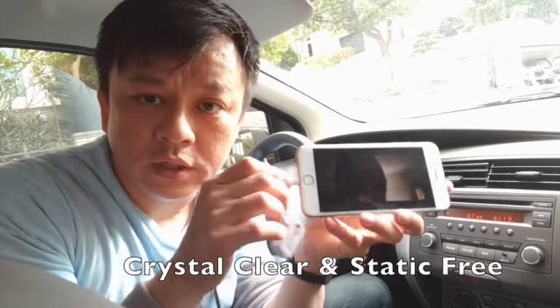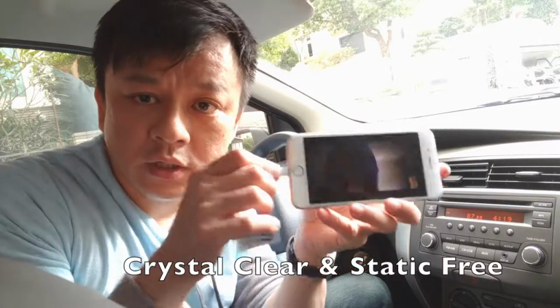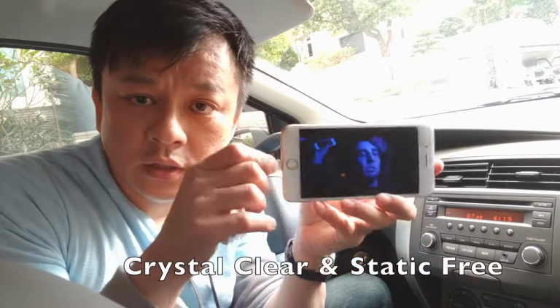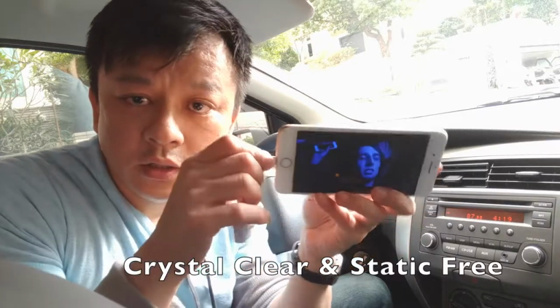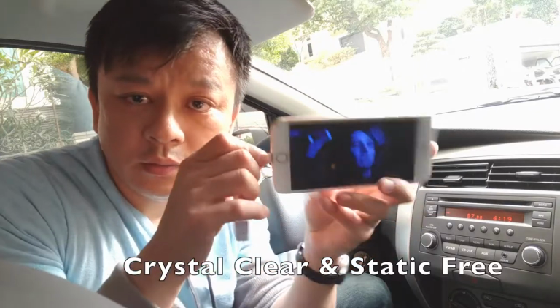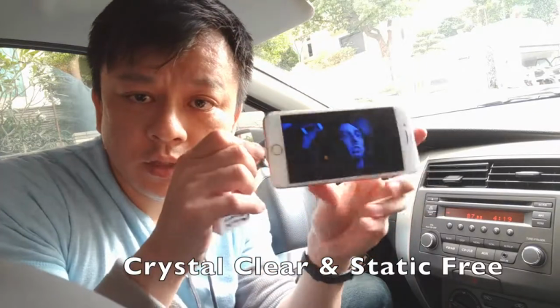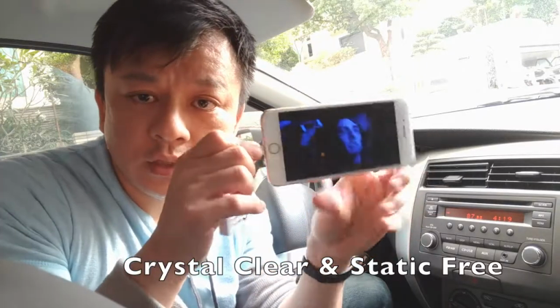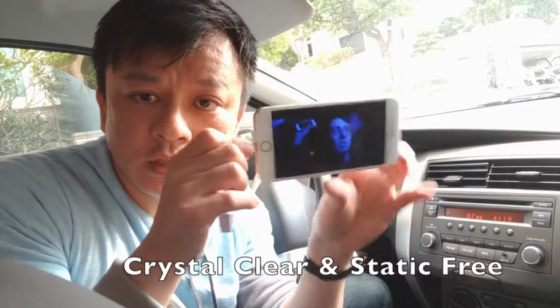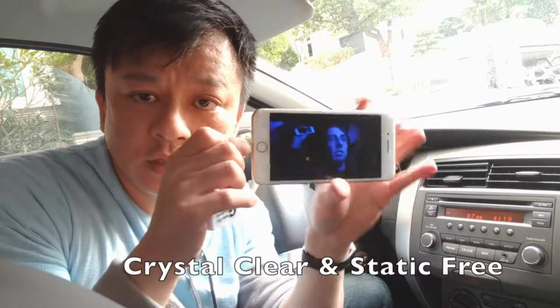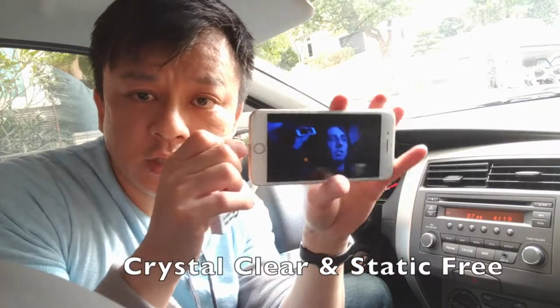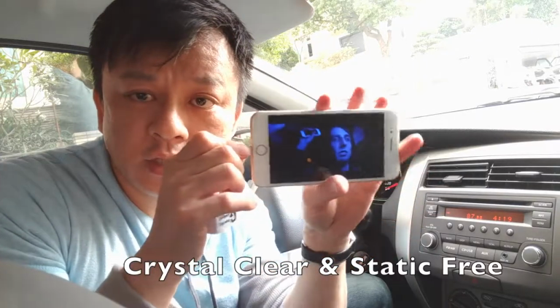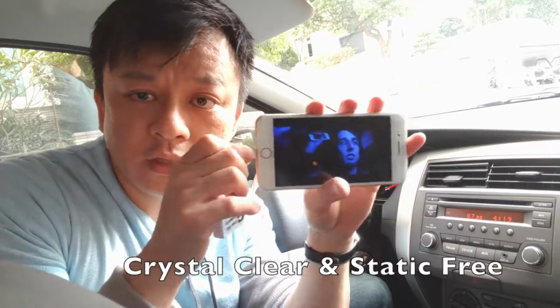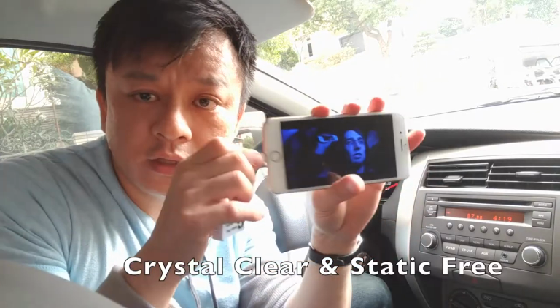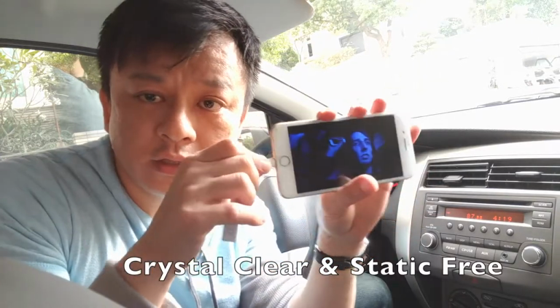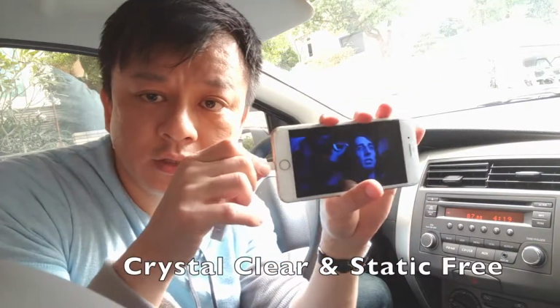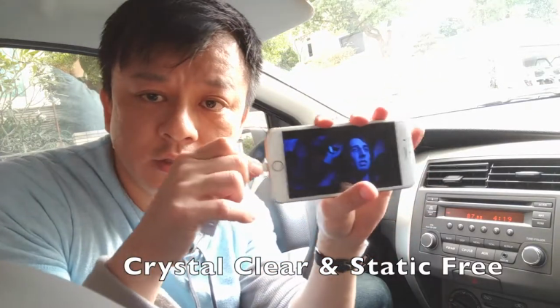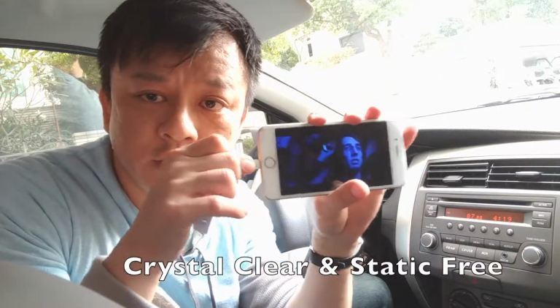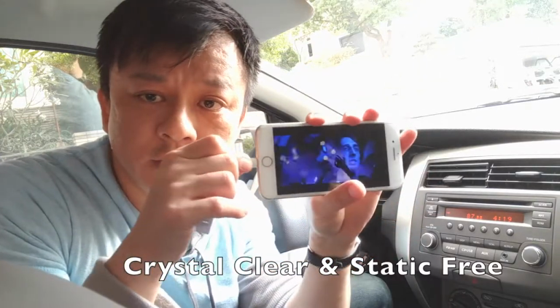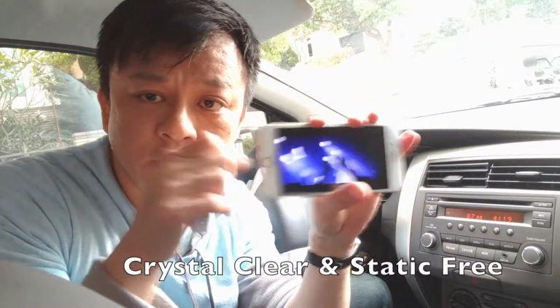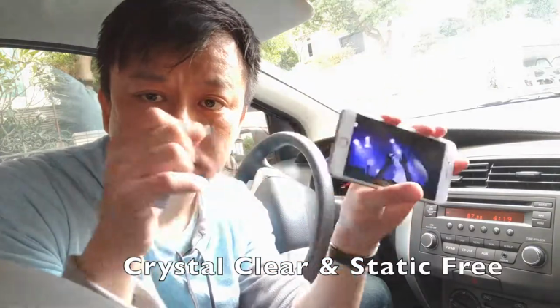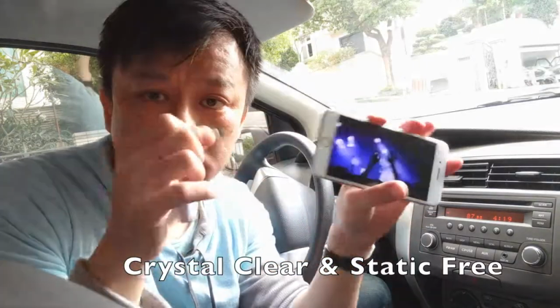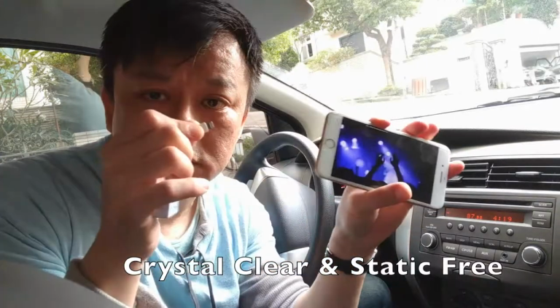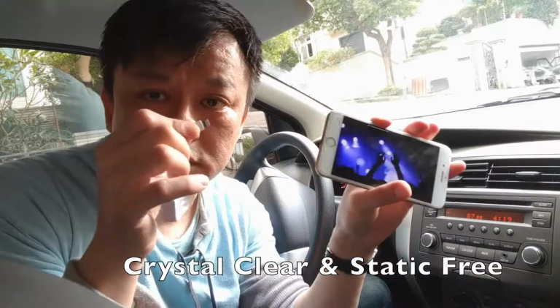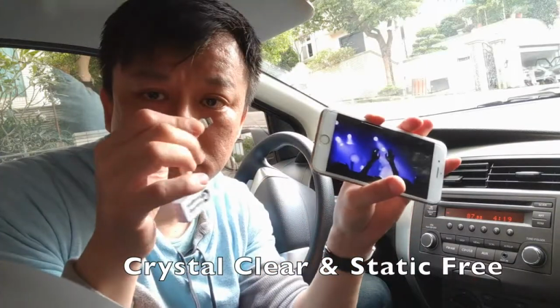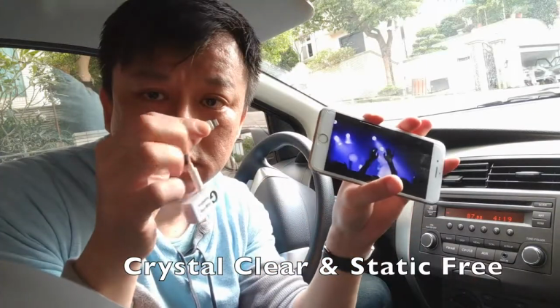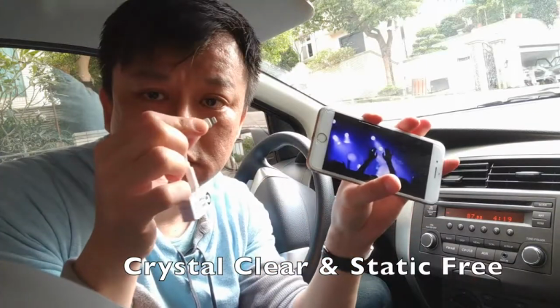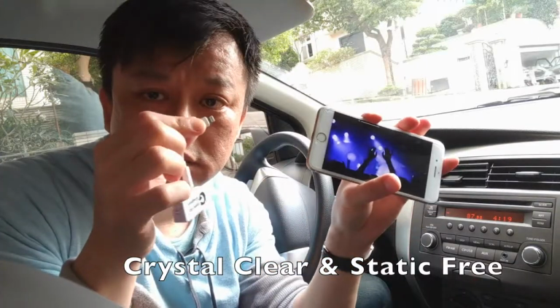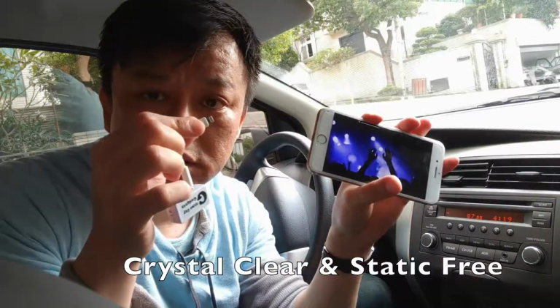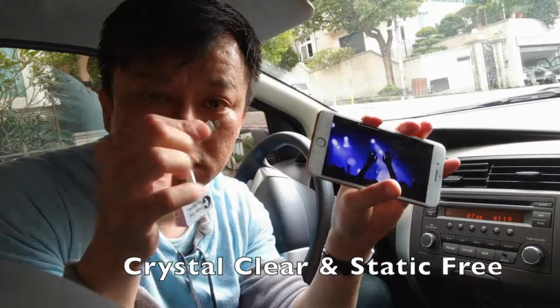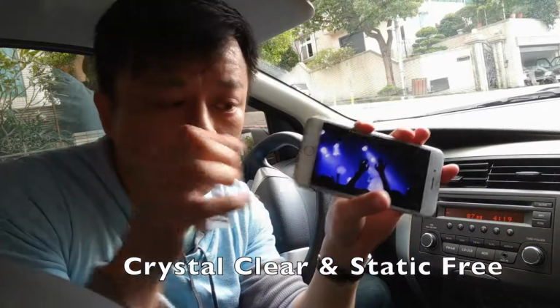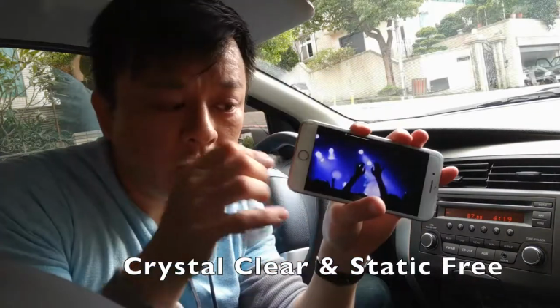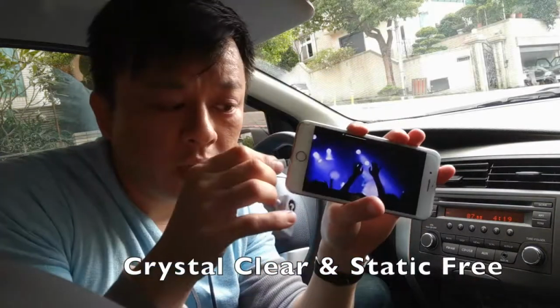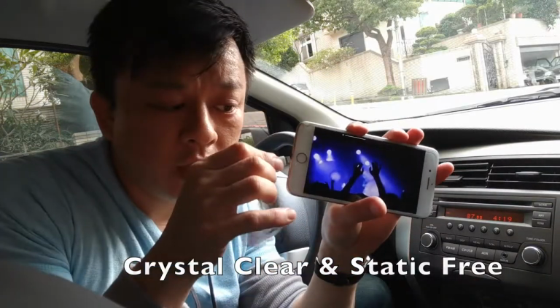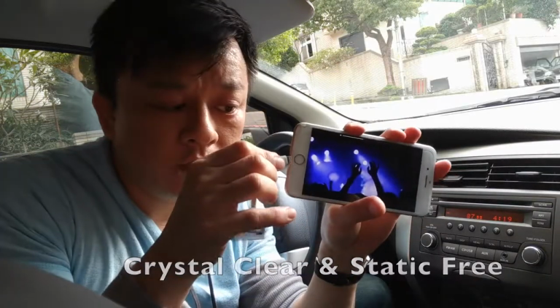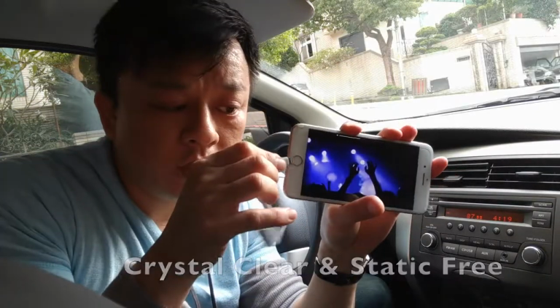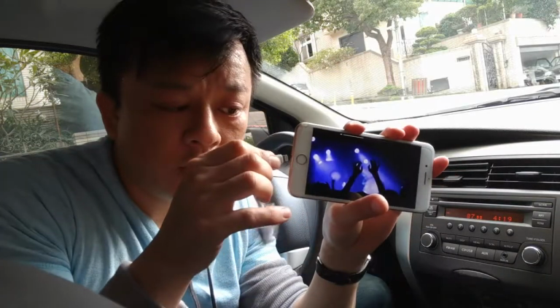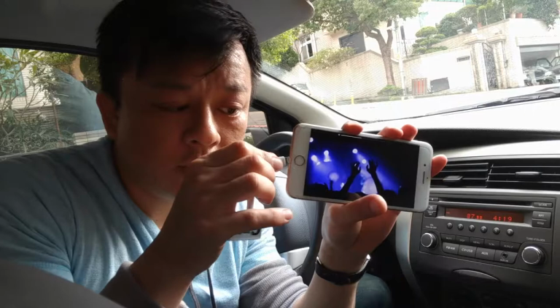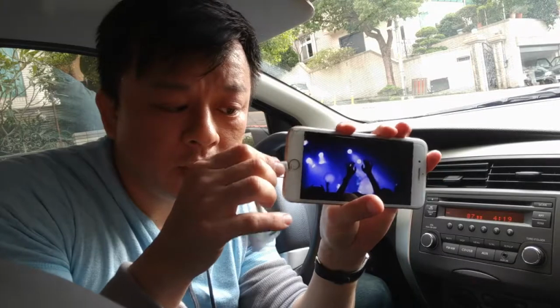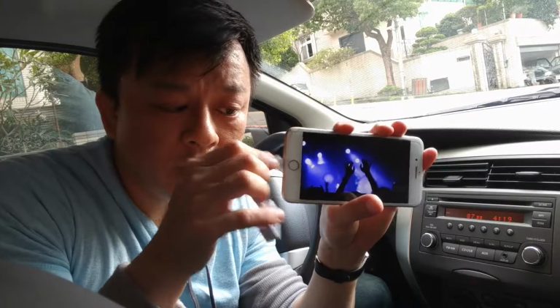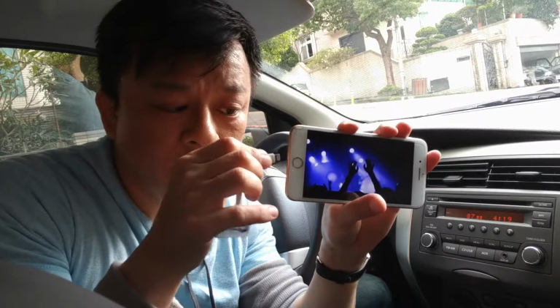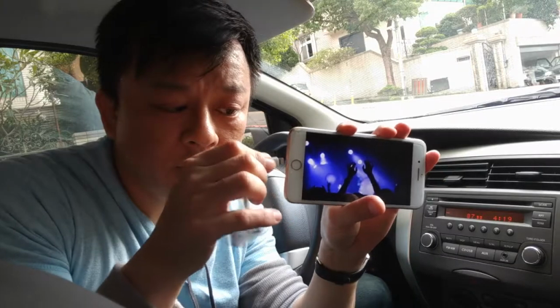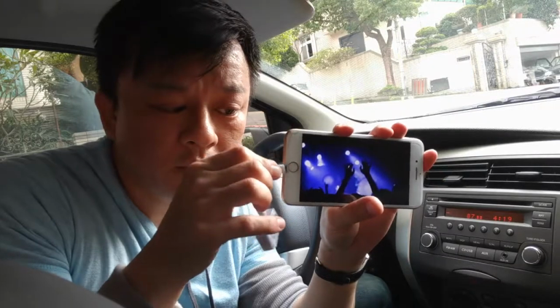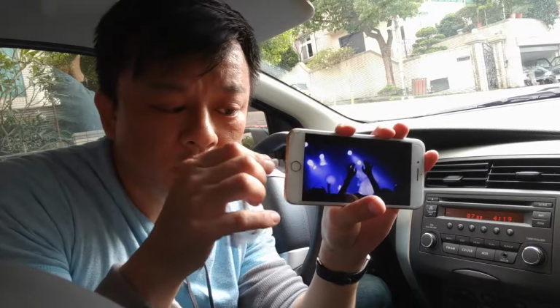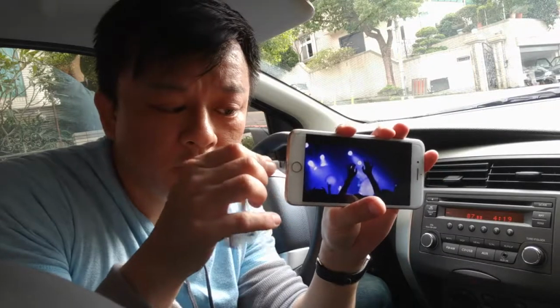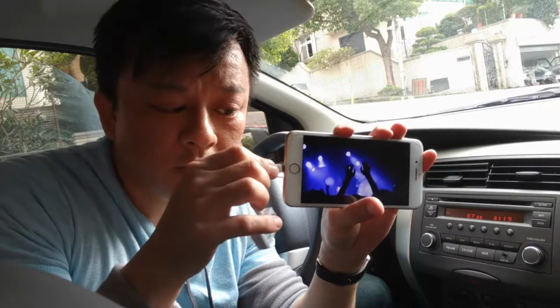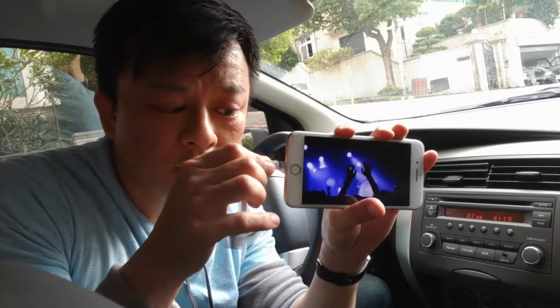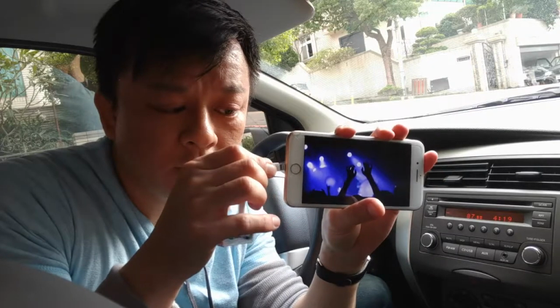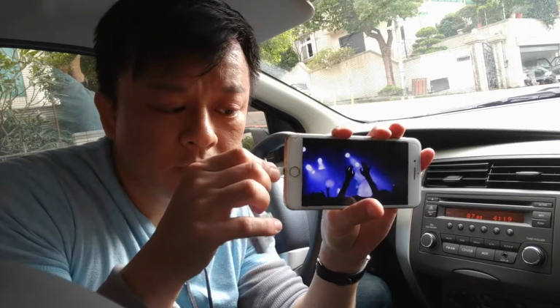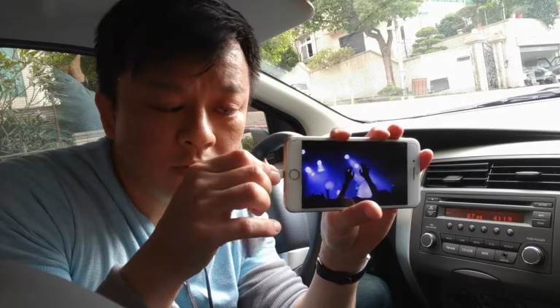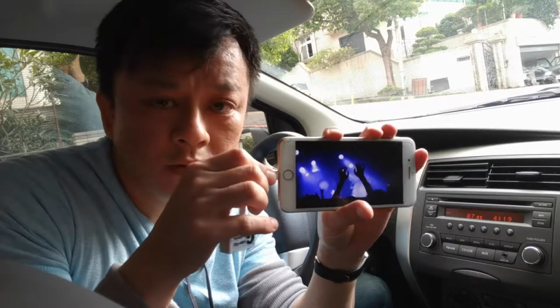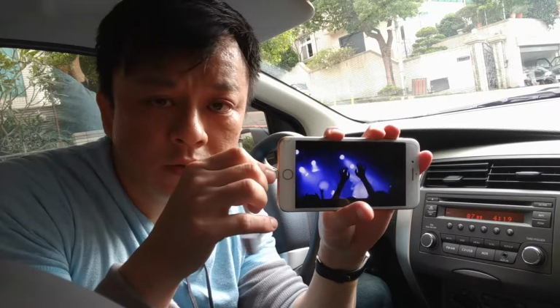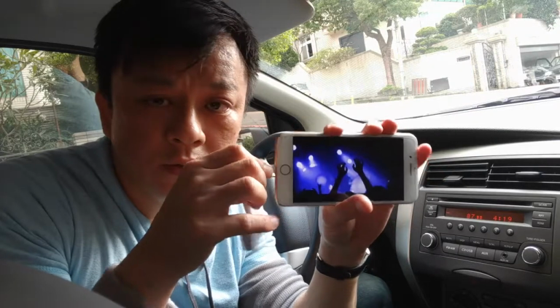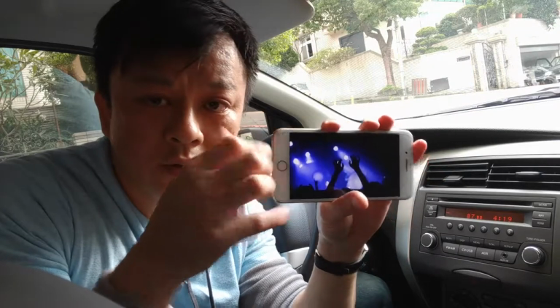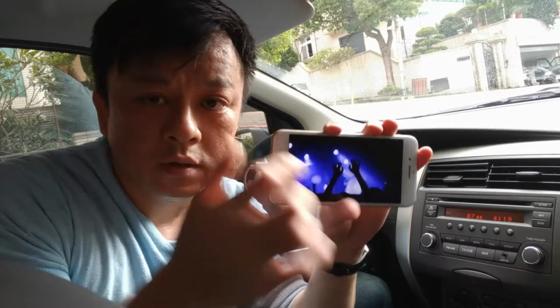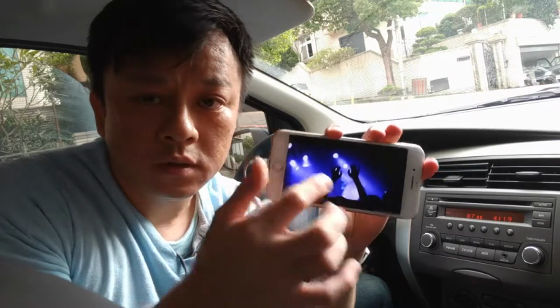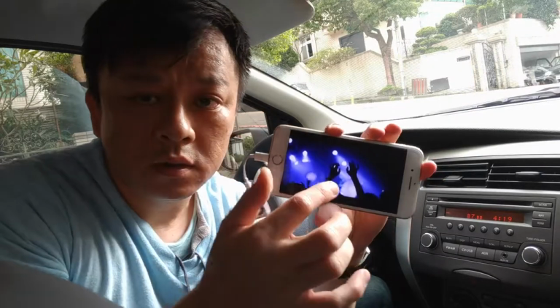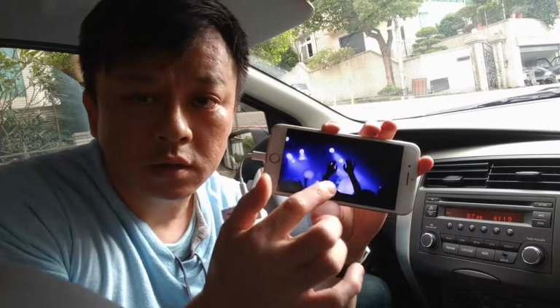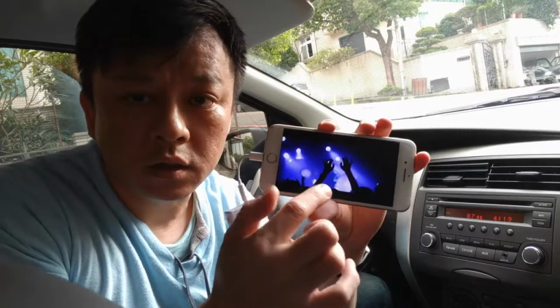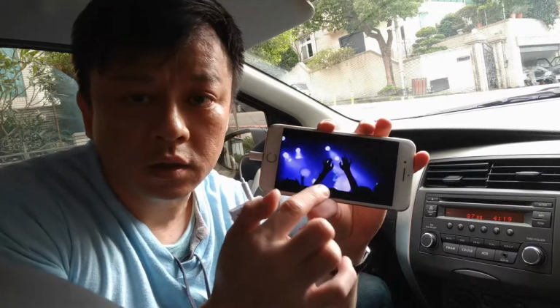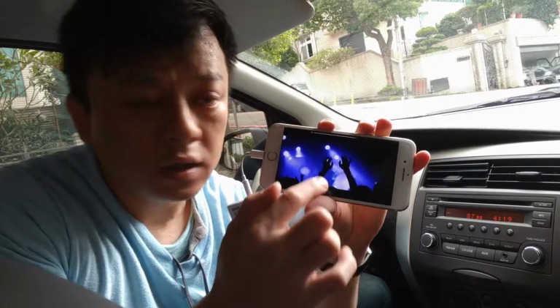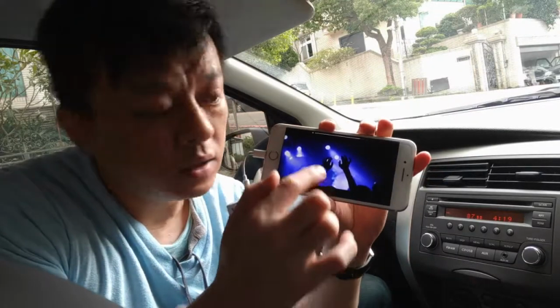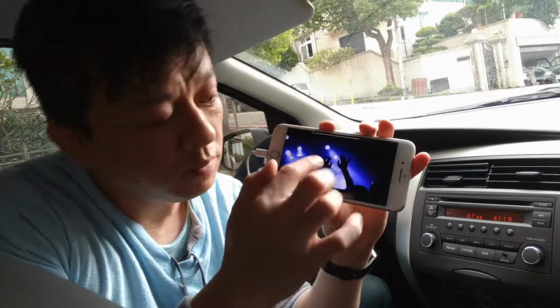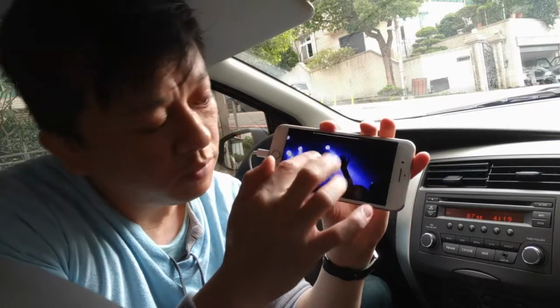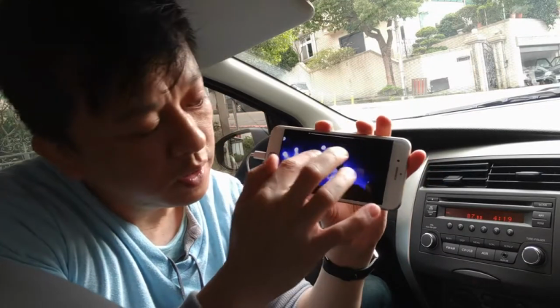Let me then disconnect this and plug it back in, and you gotta hit play.